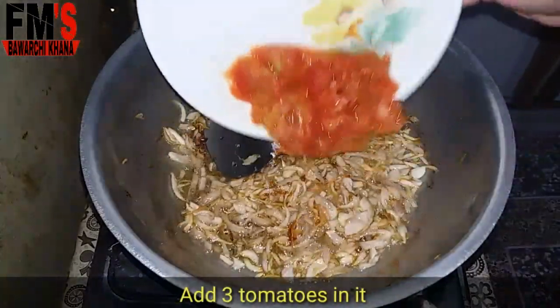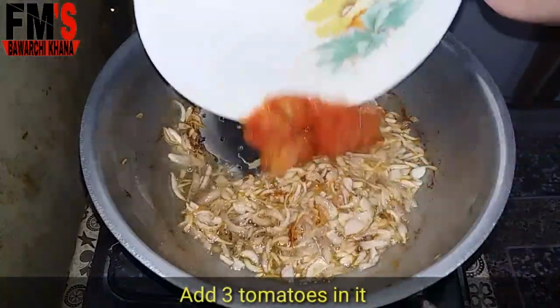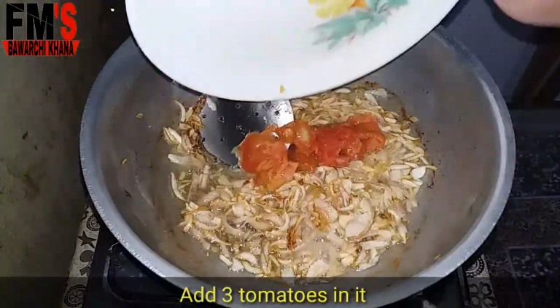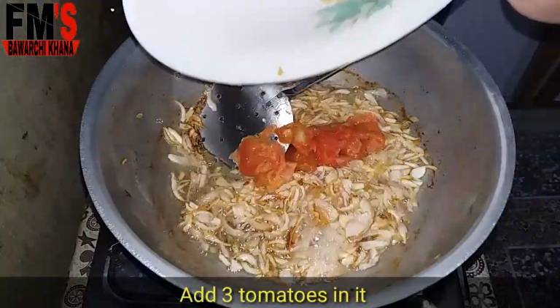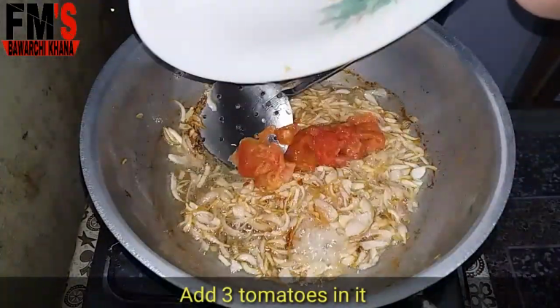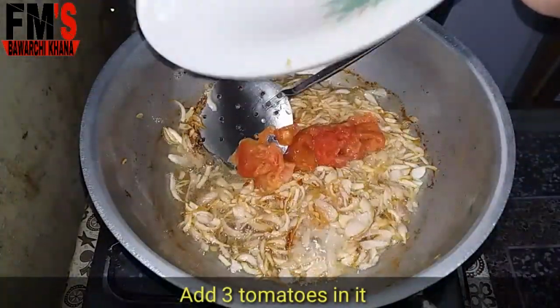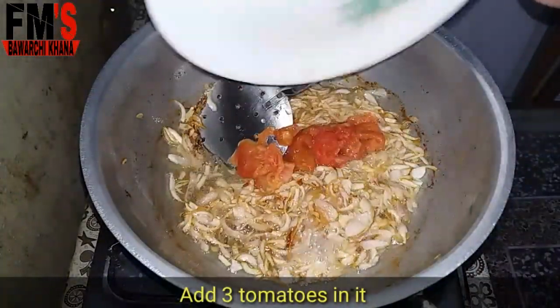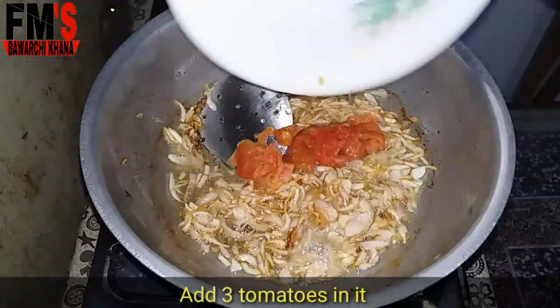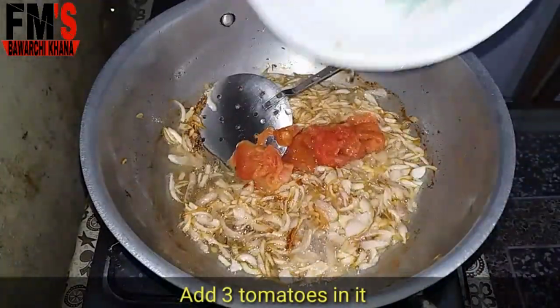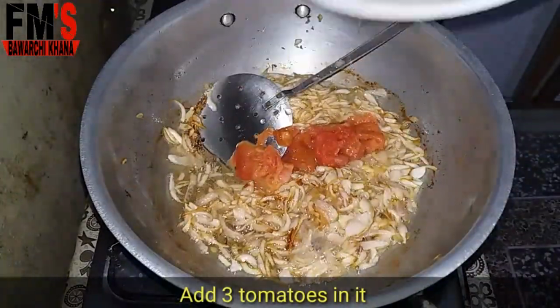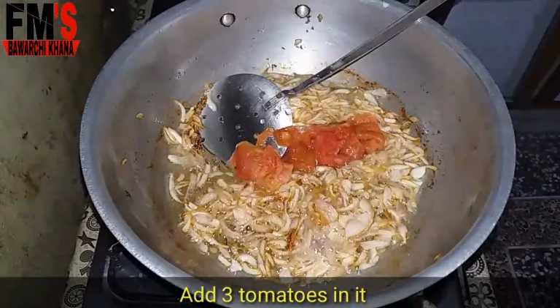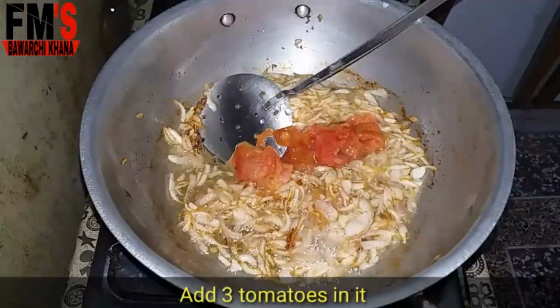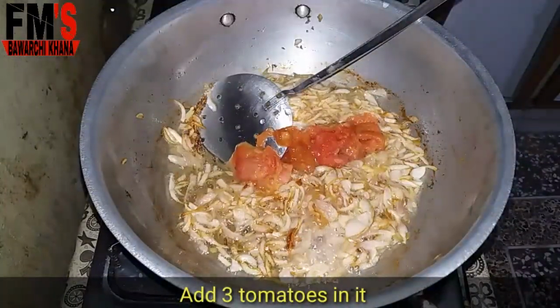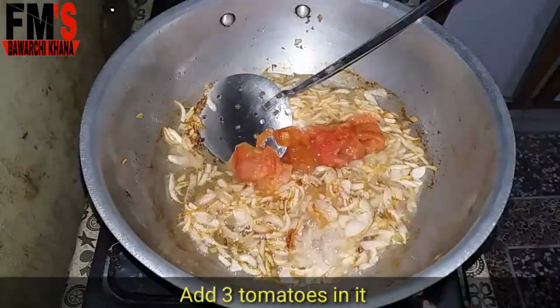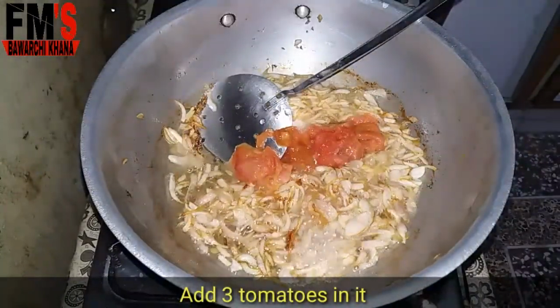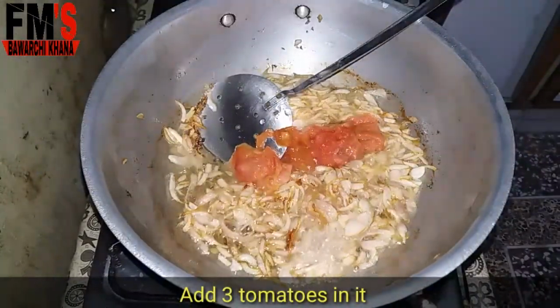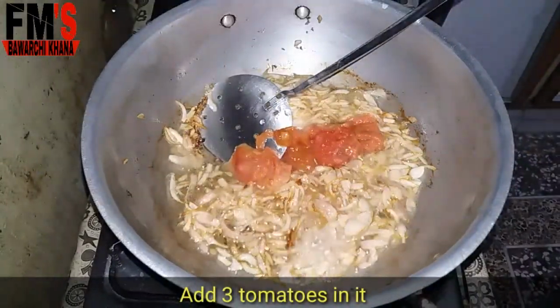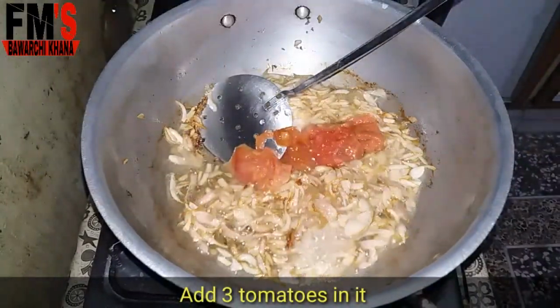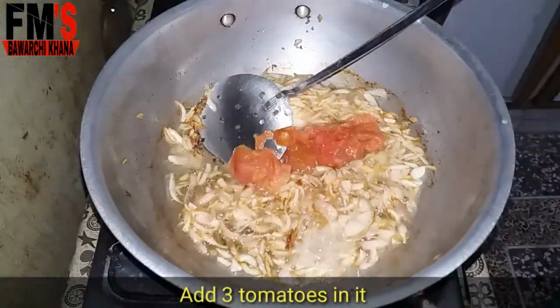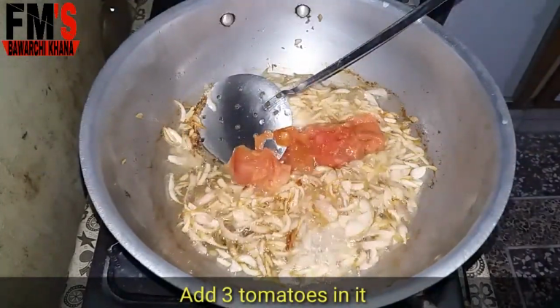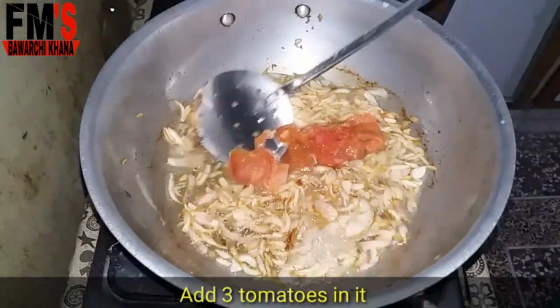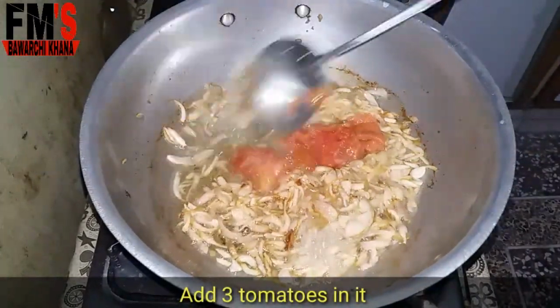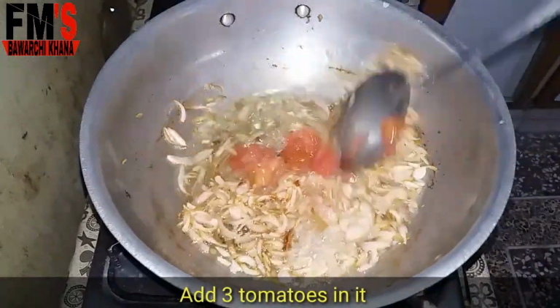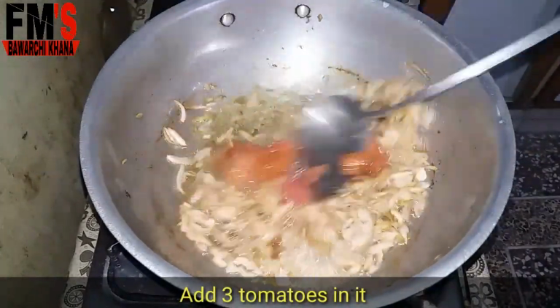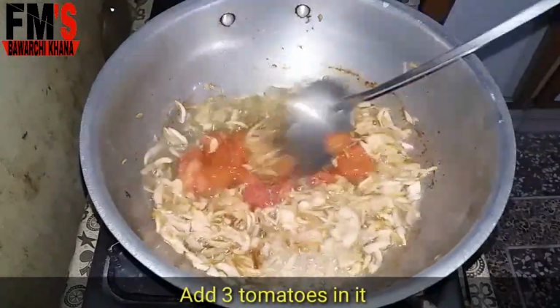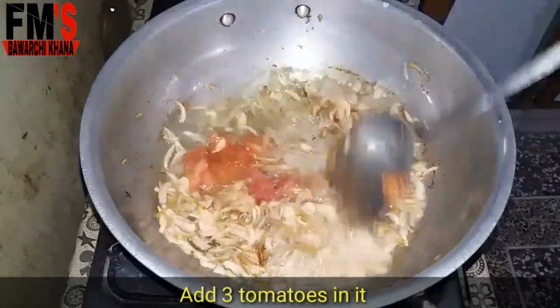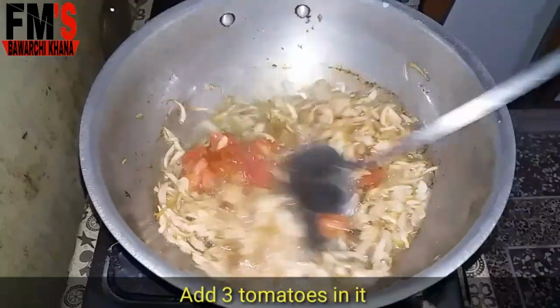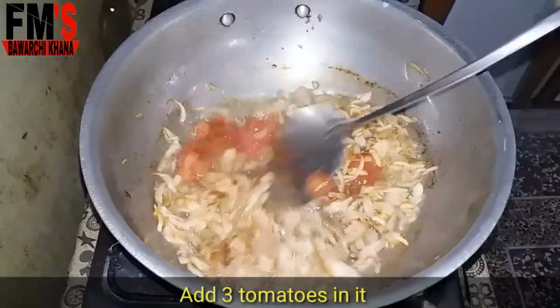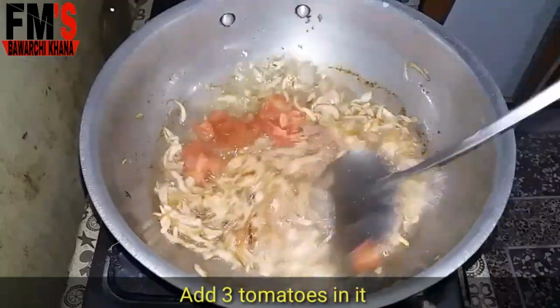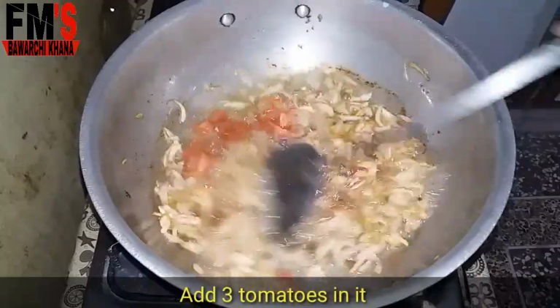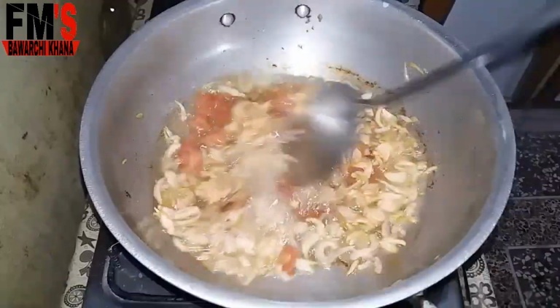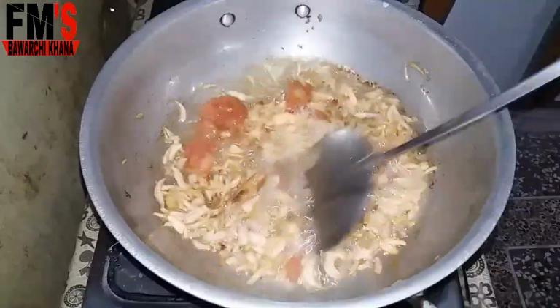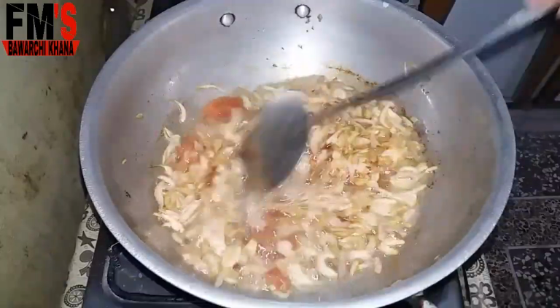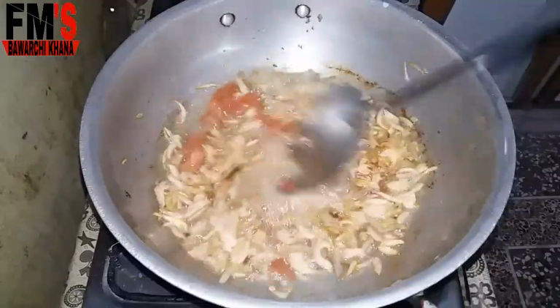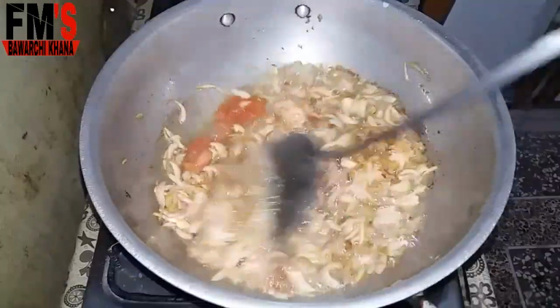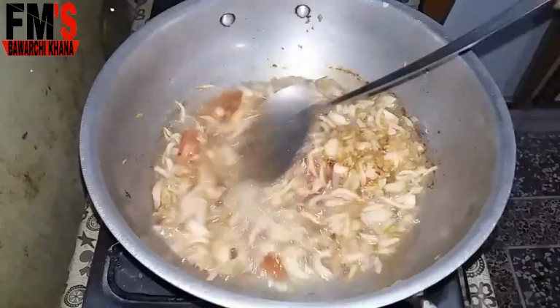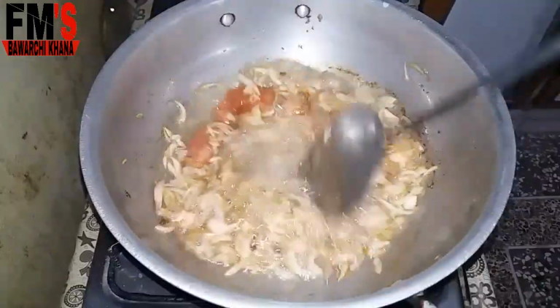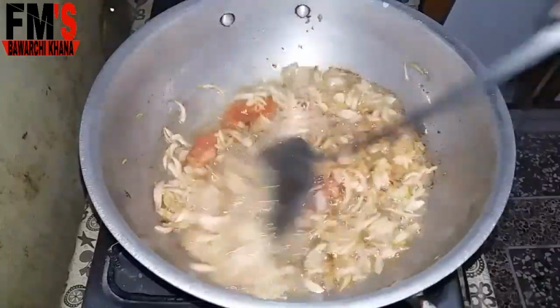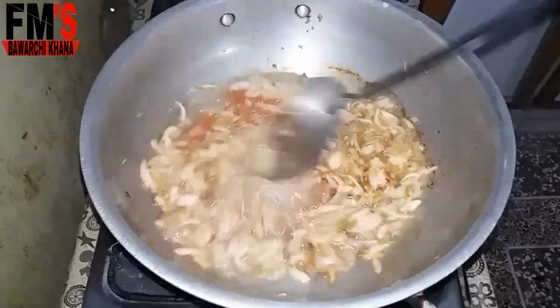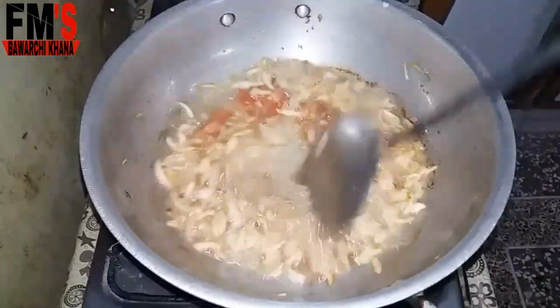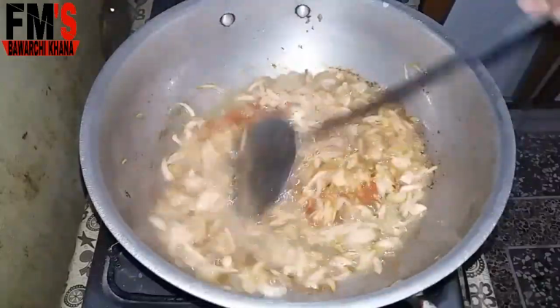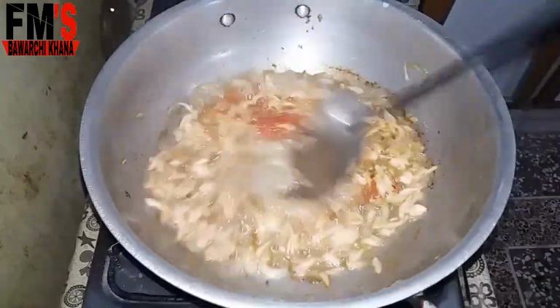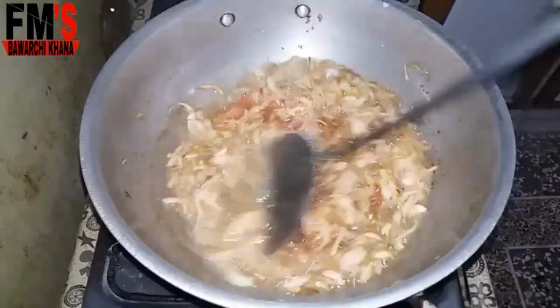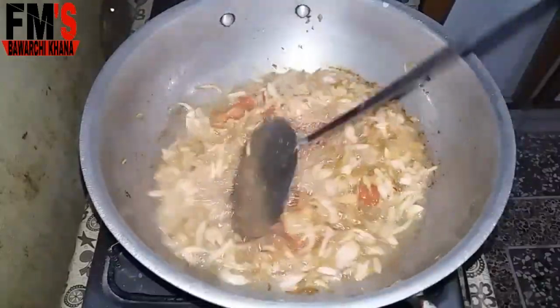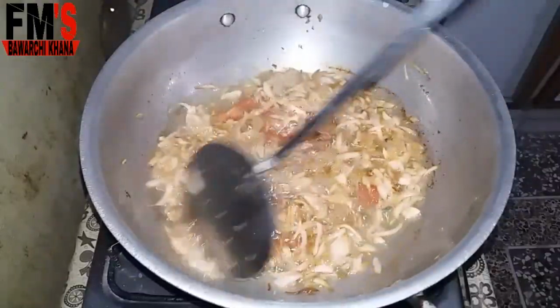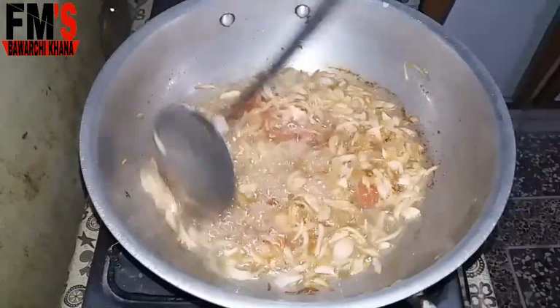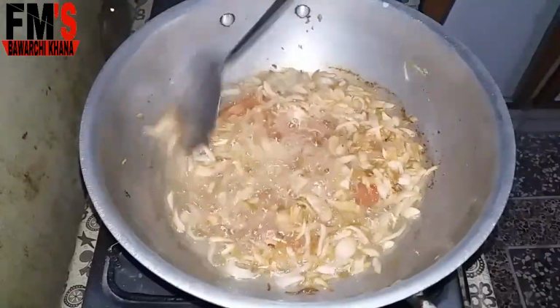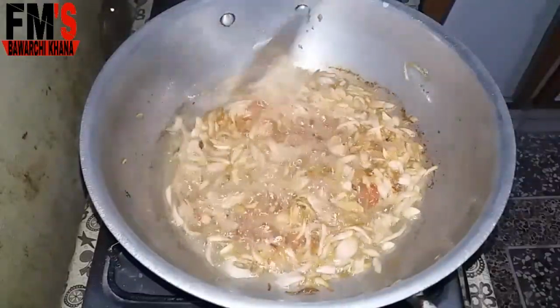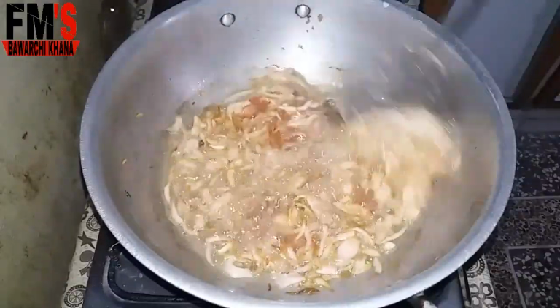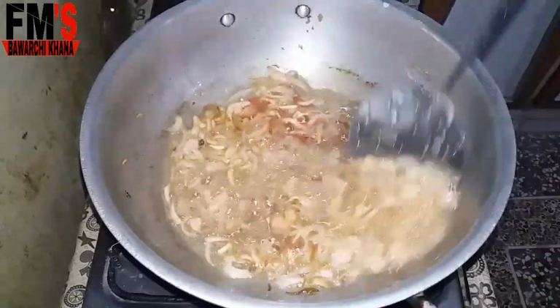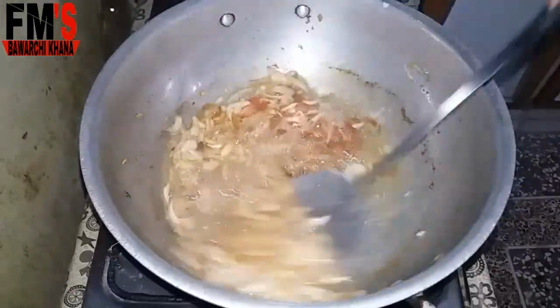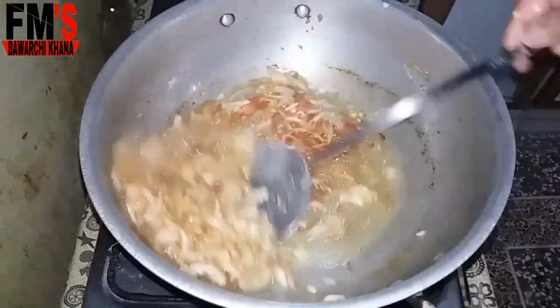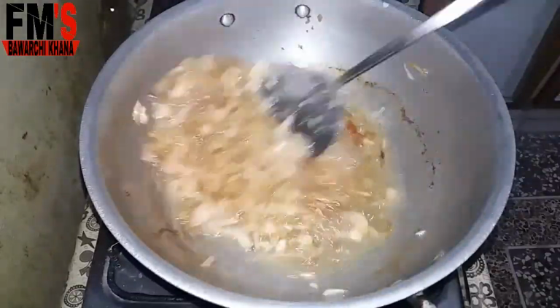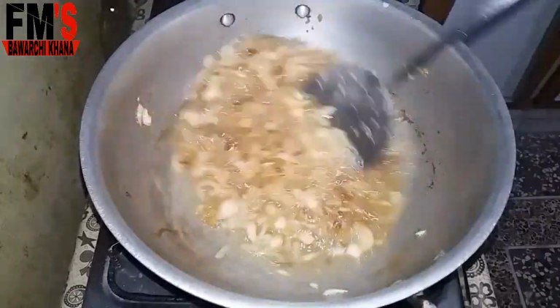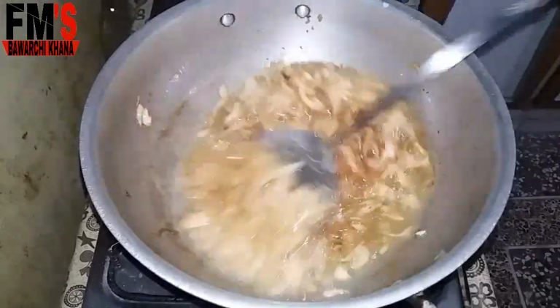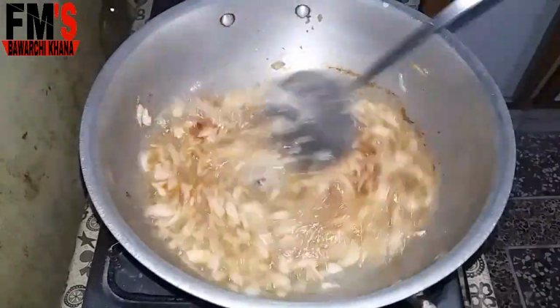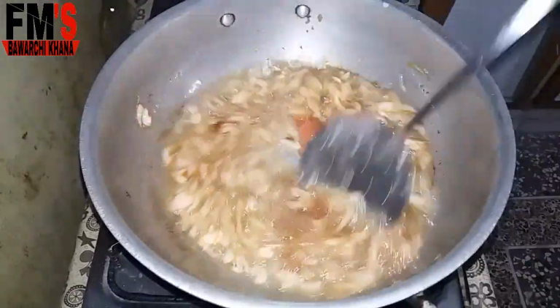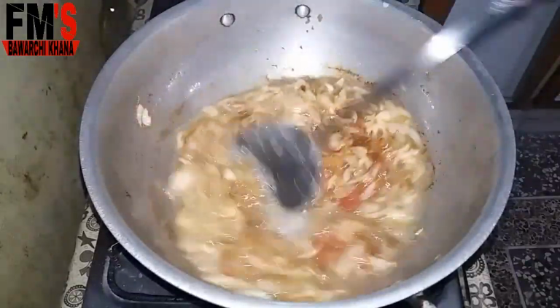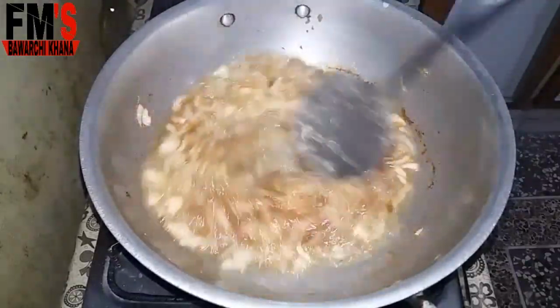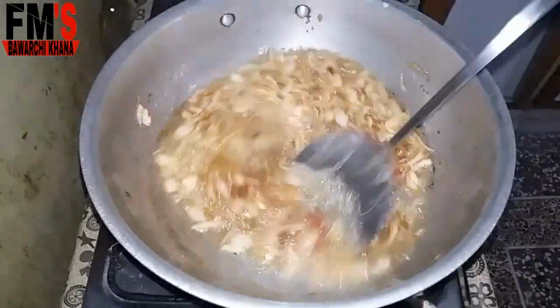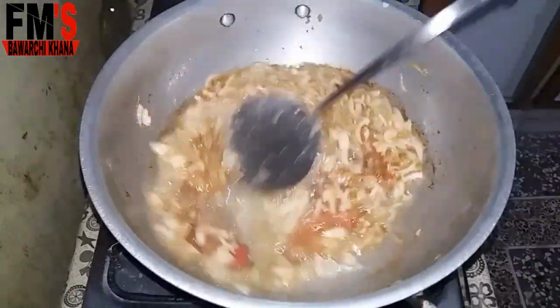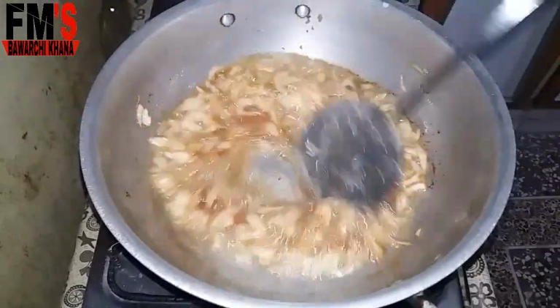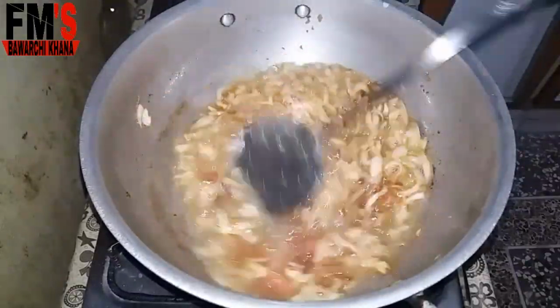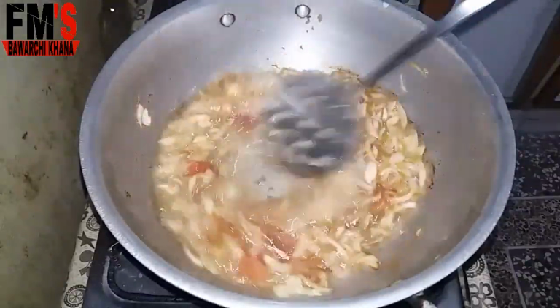Now I will cut it and then mix it. After mixing it, I will add spices to it.